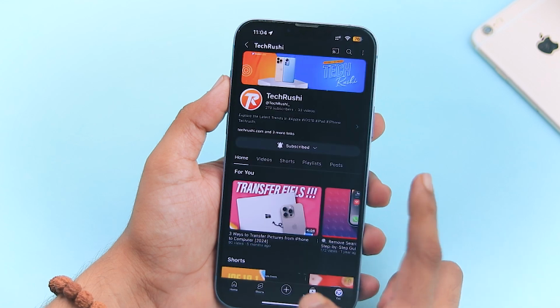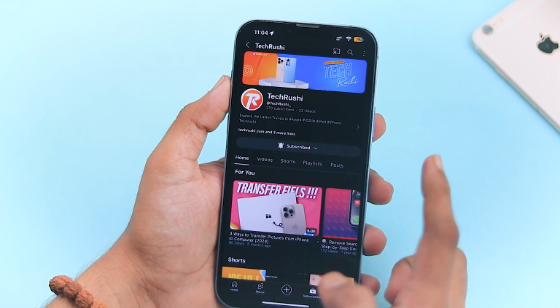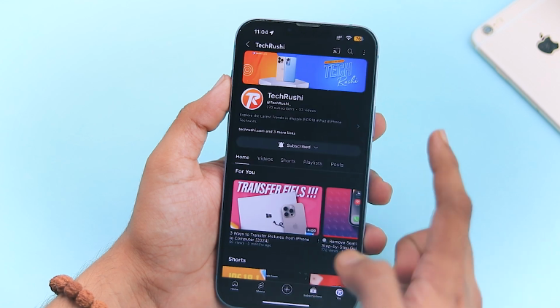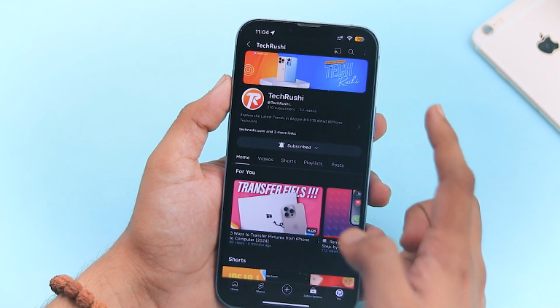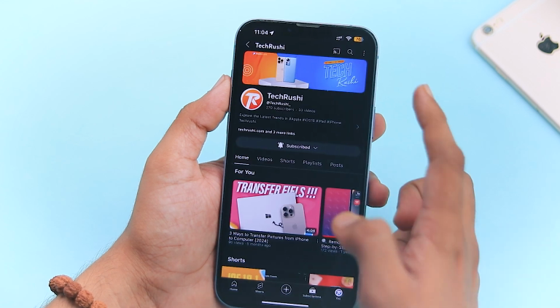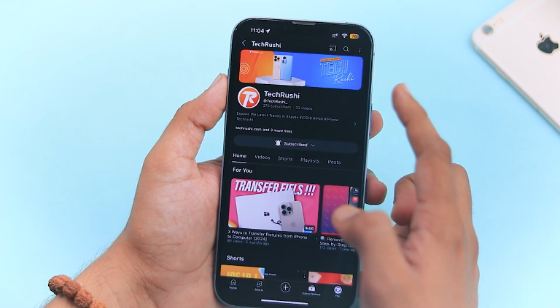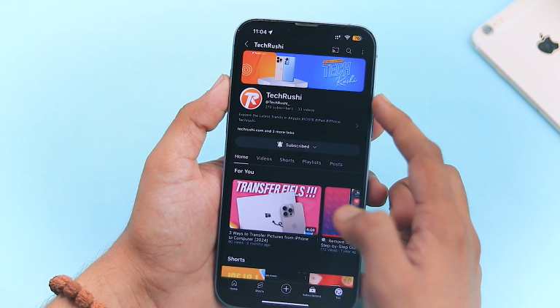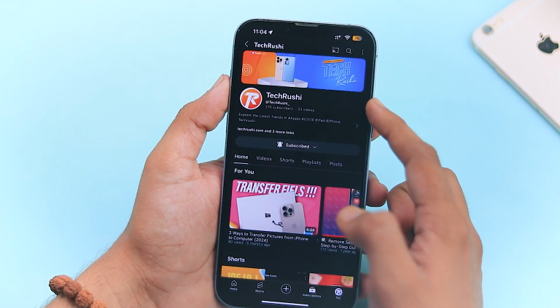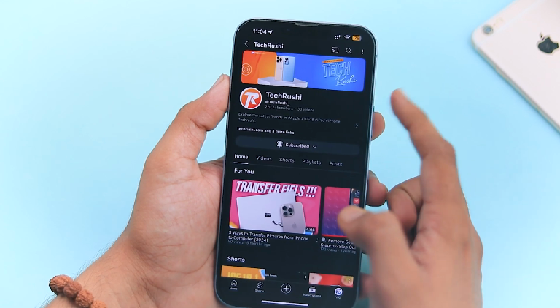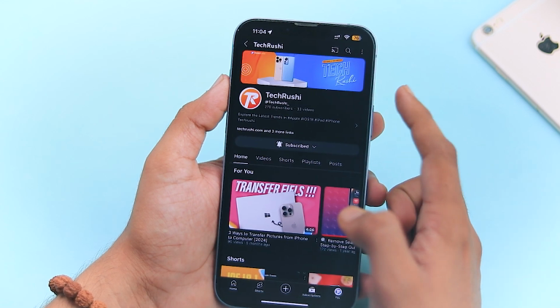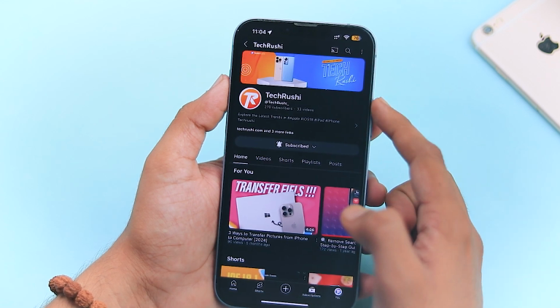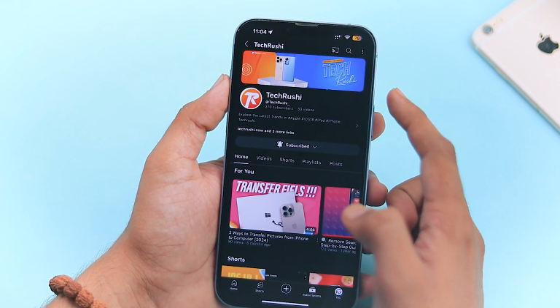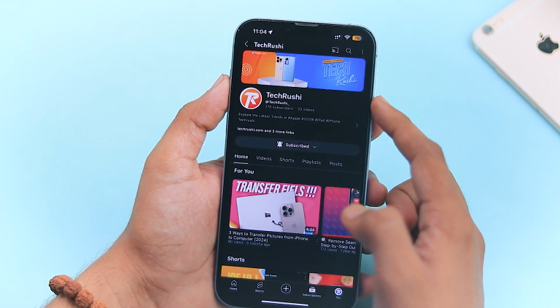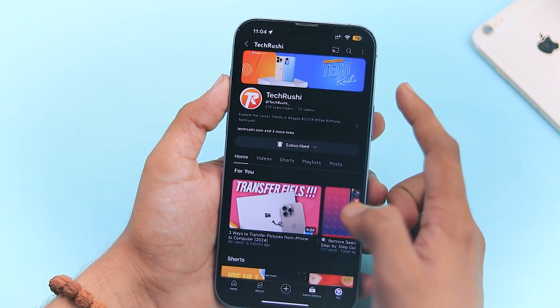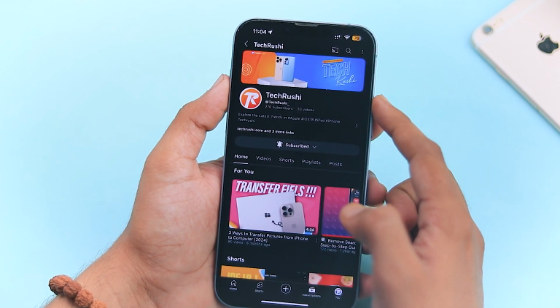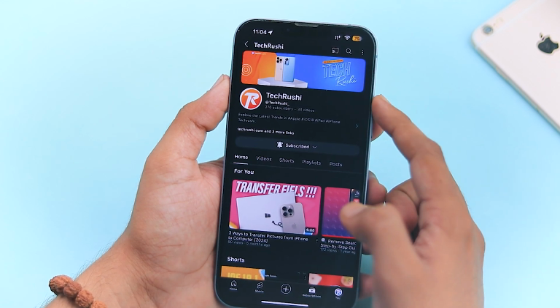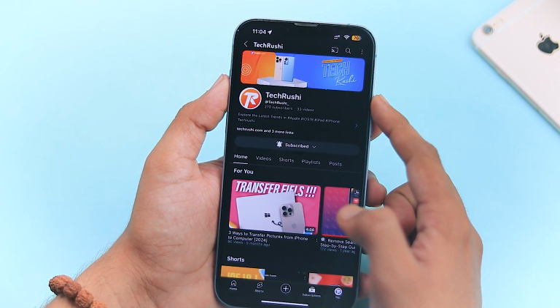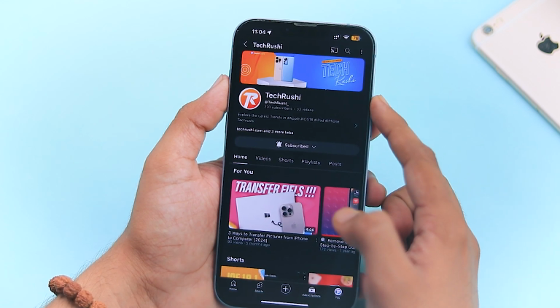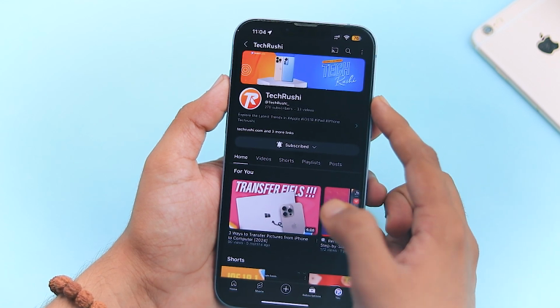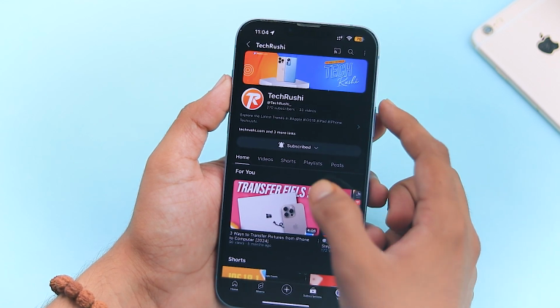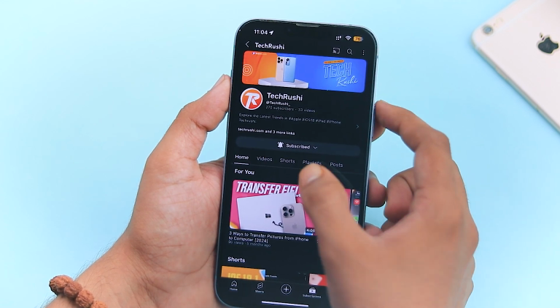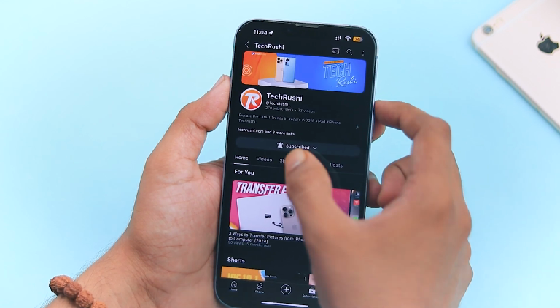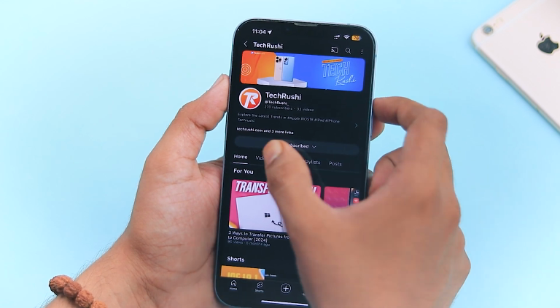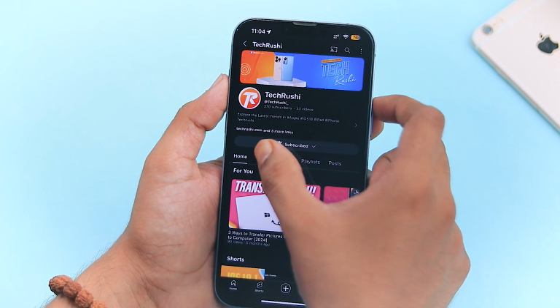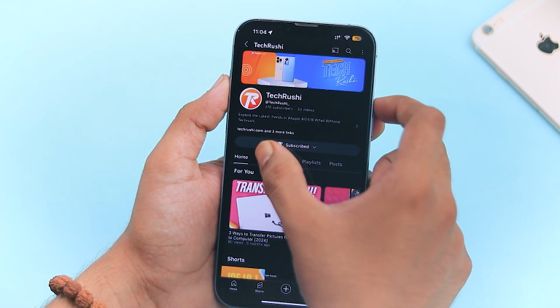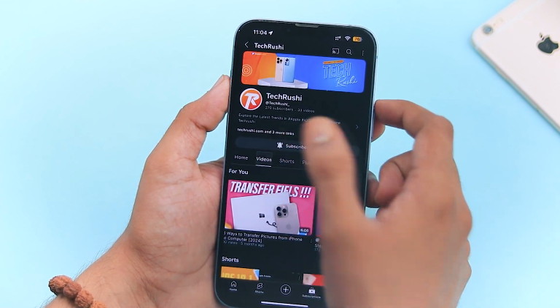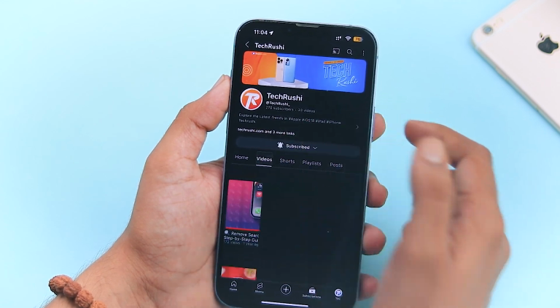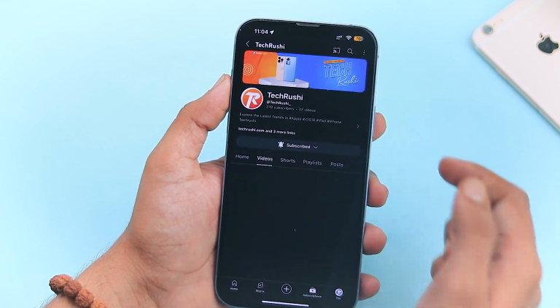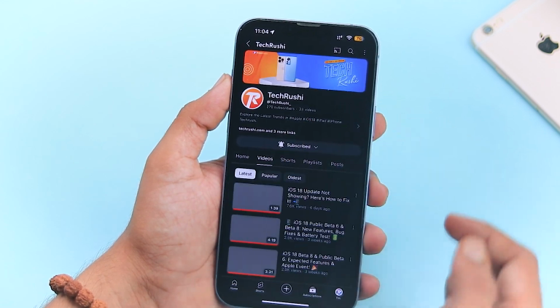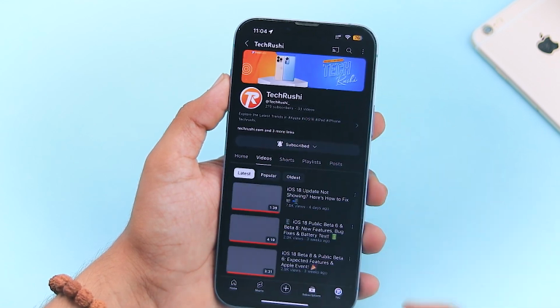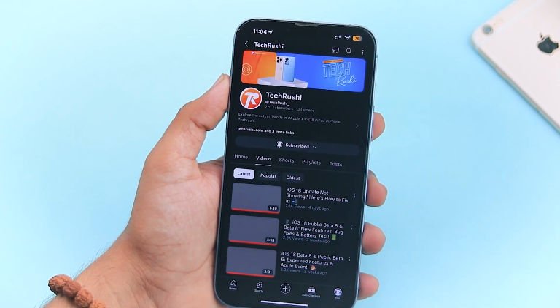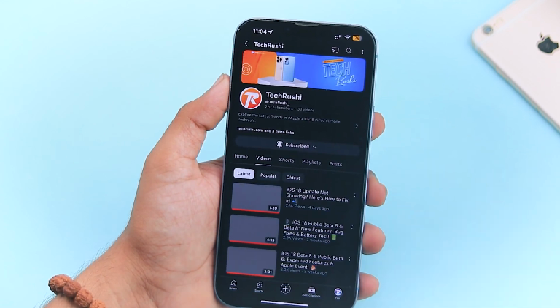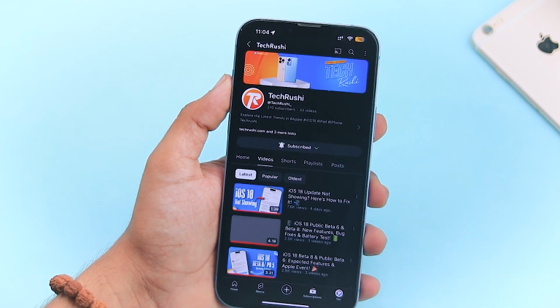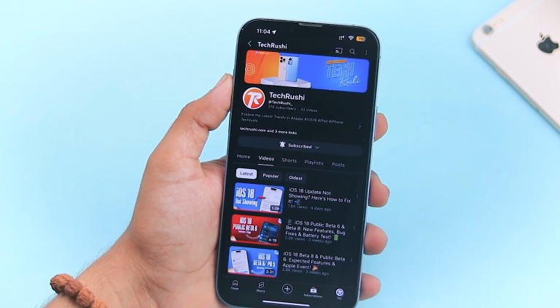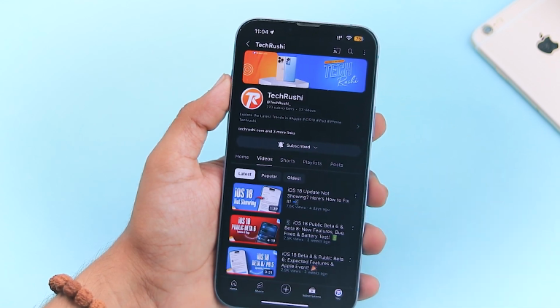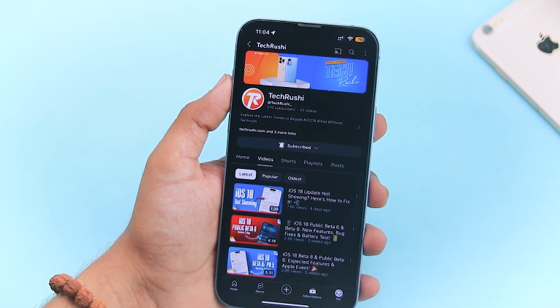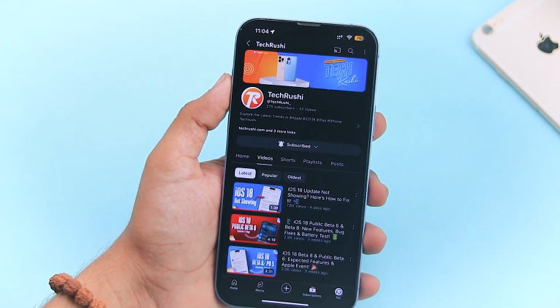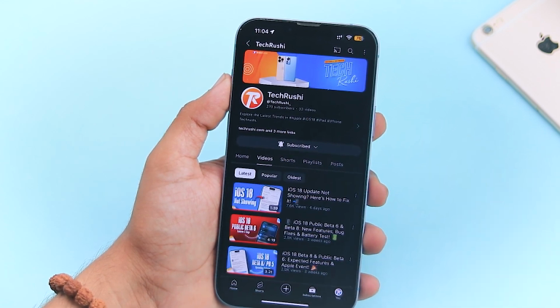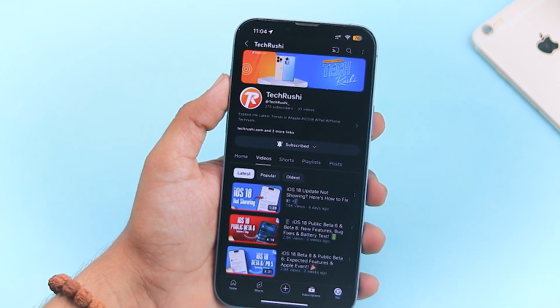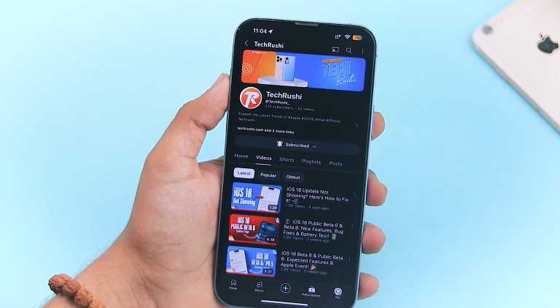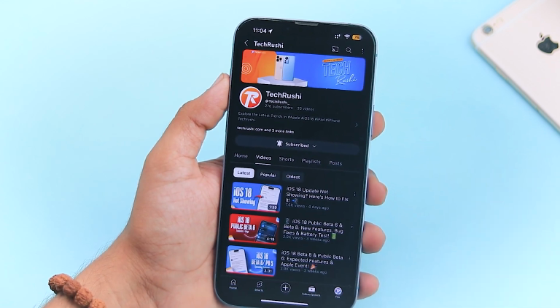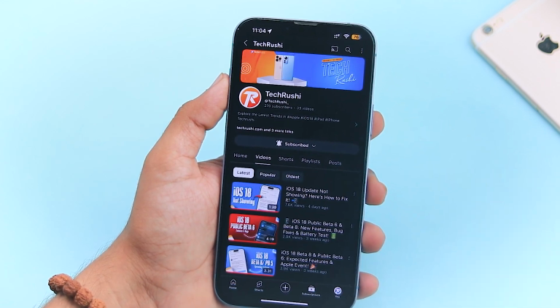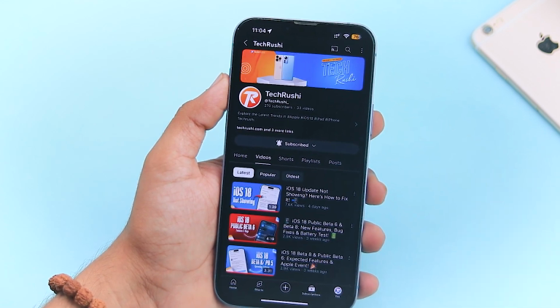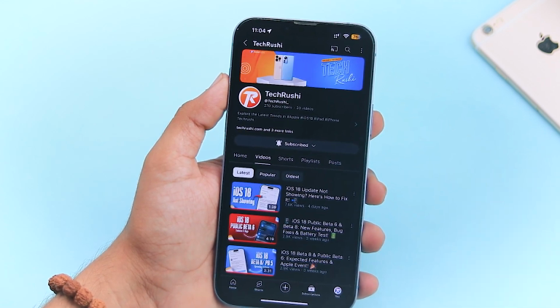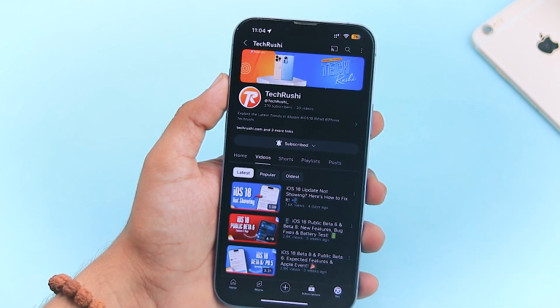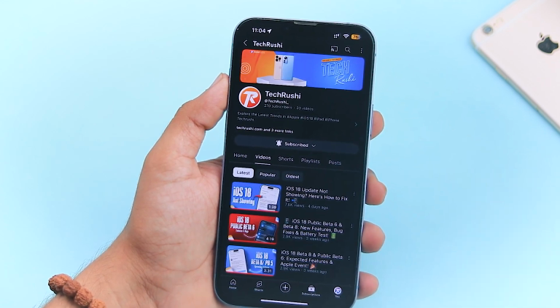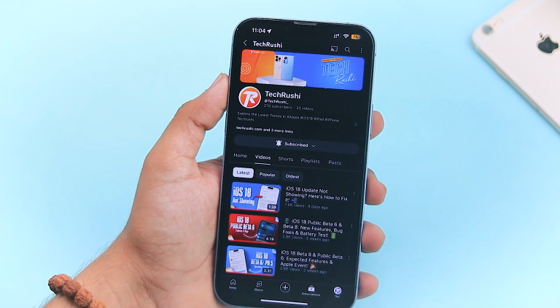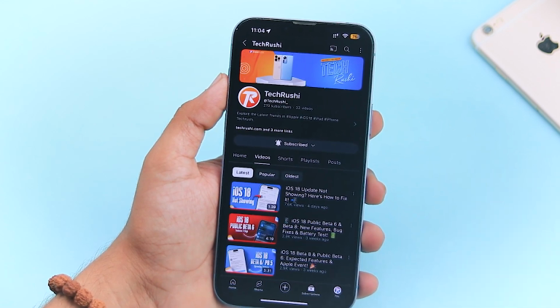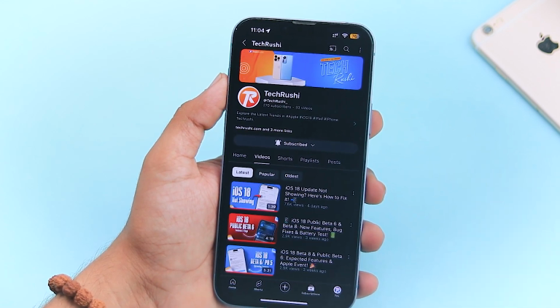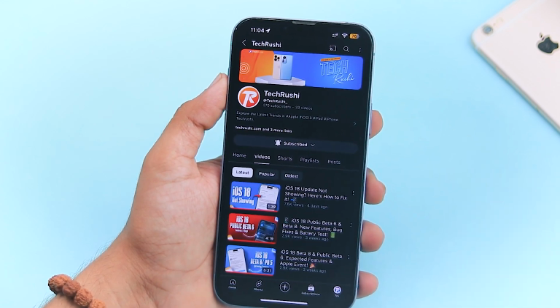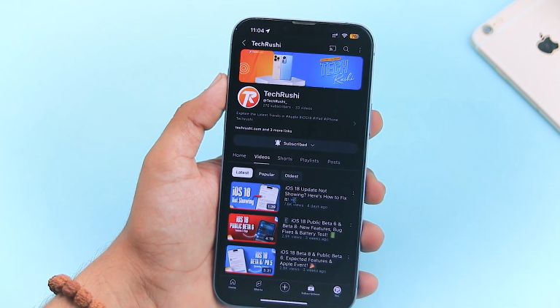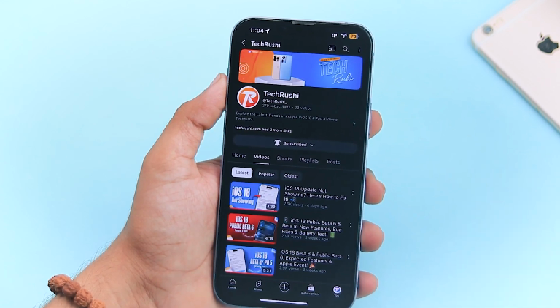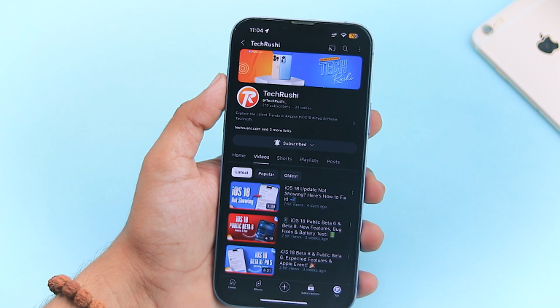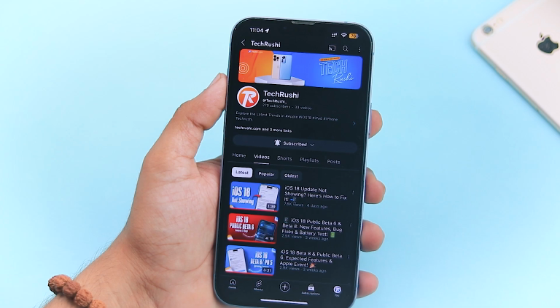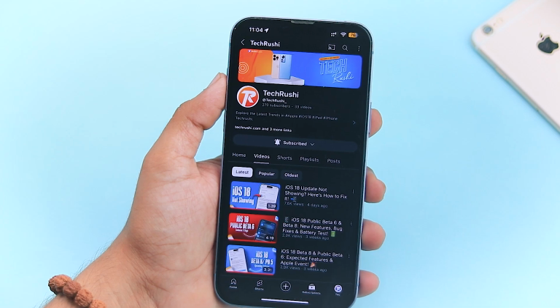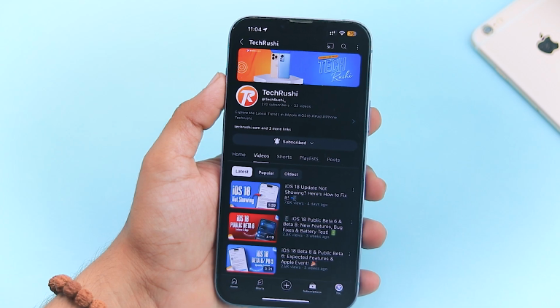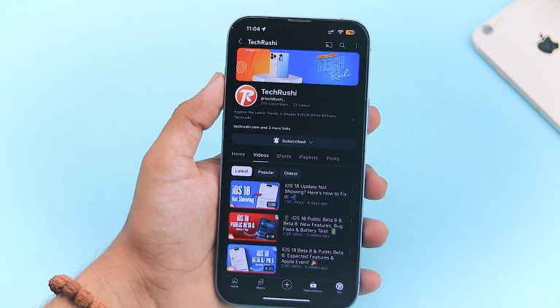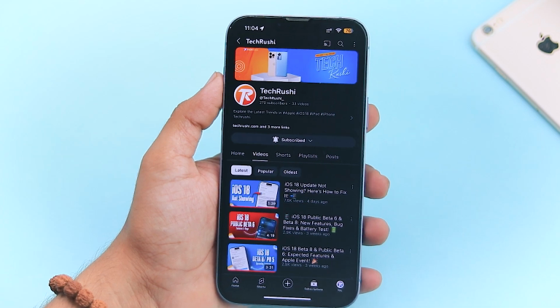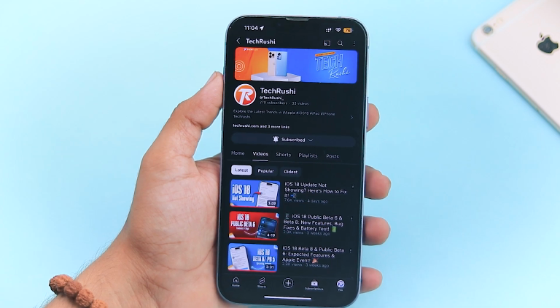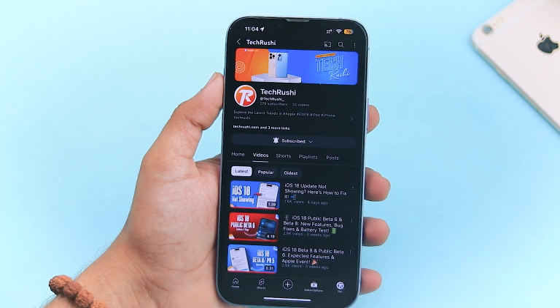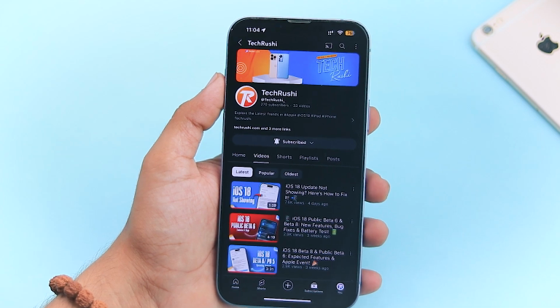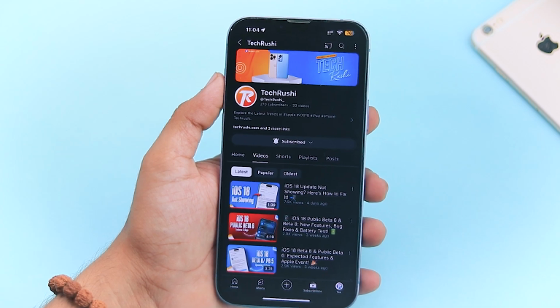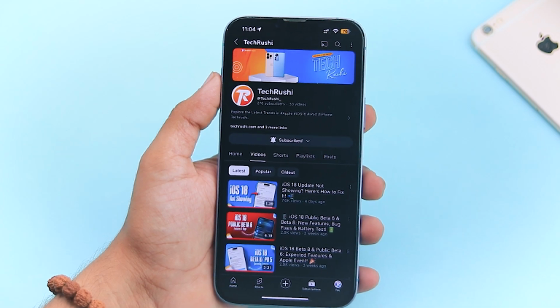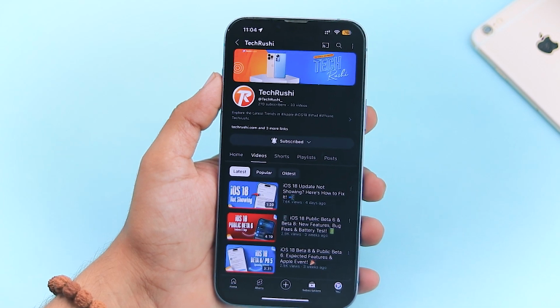If you haven't subscribed yet, what are you waiting for? Hit the subscribe button now because you don't want to miss any of these cool updates.